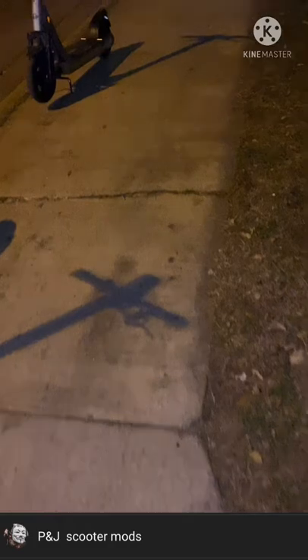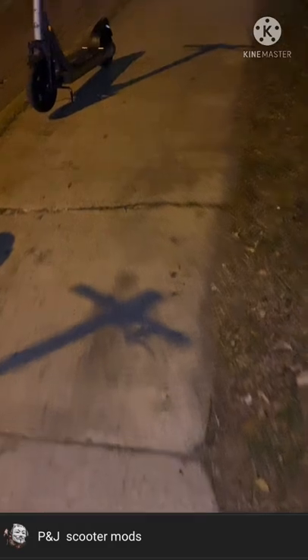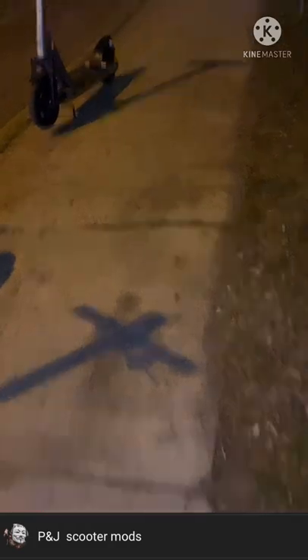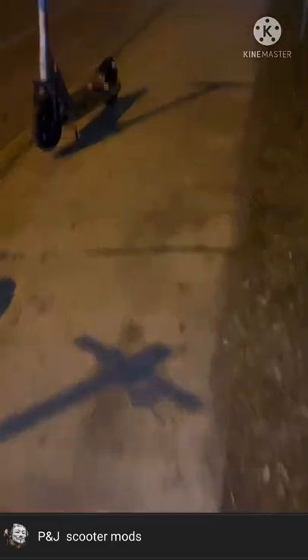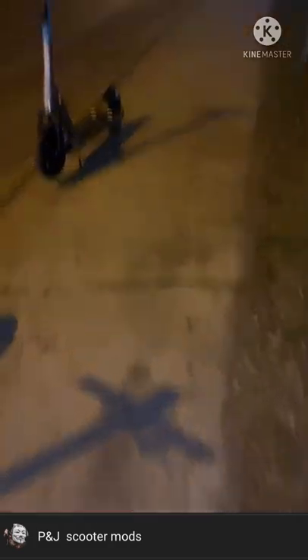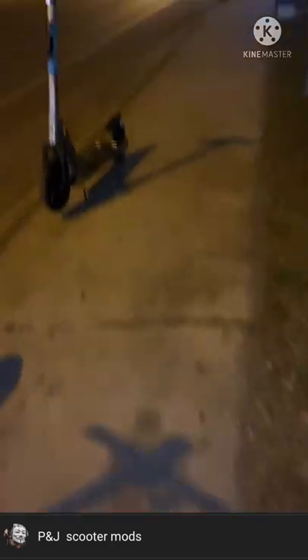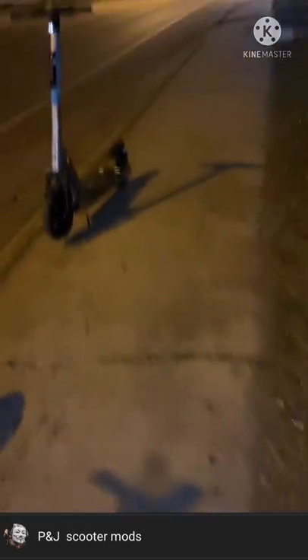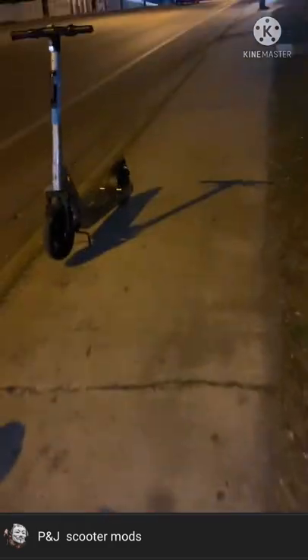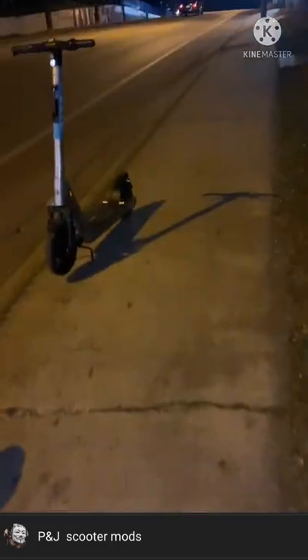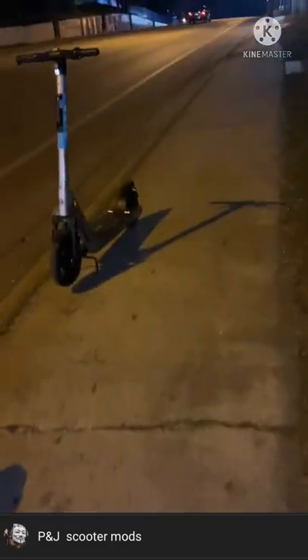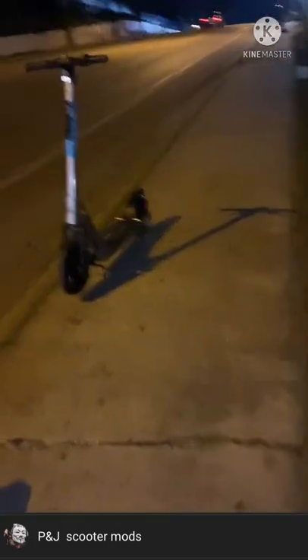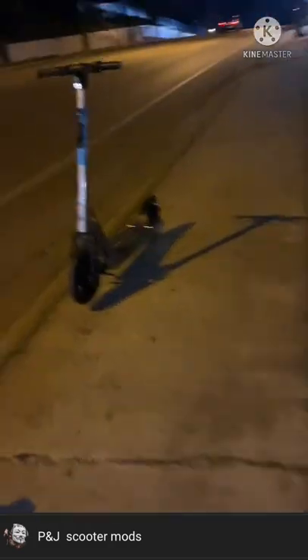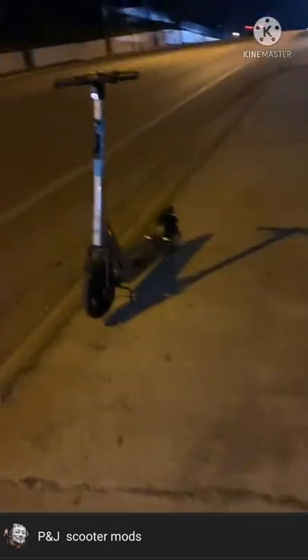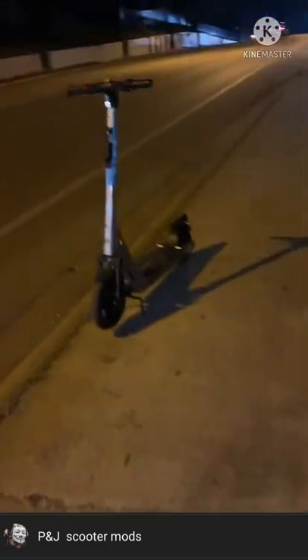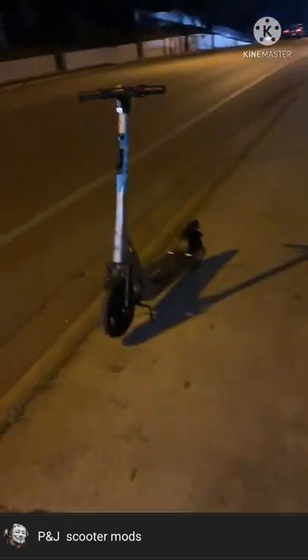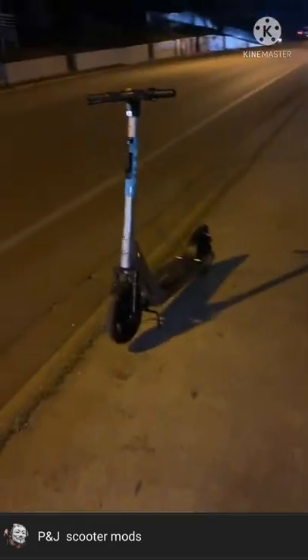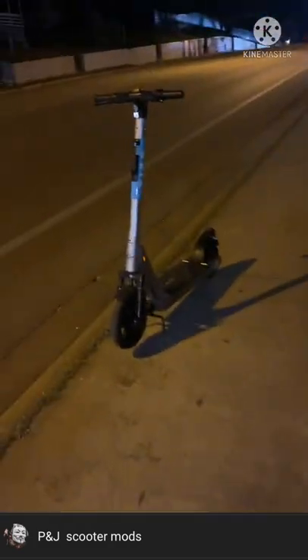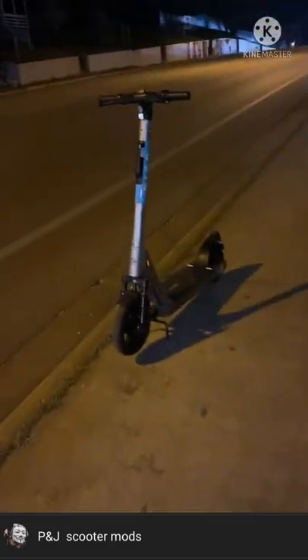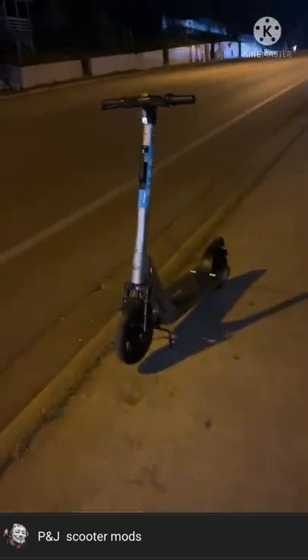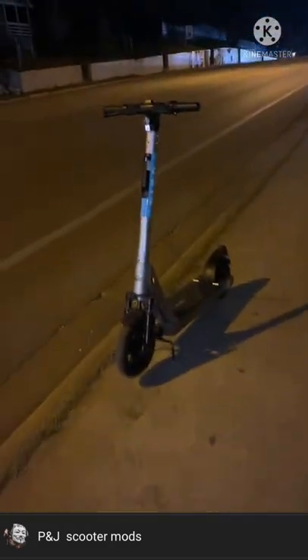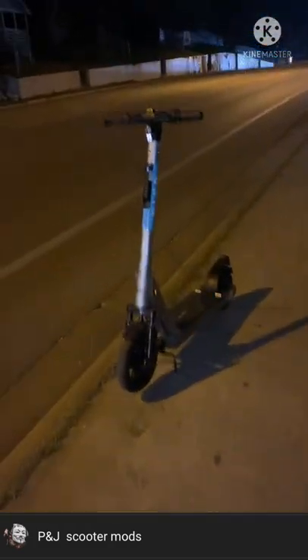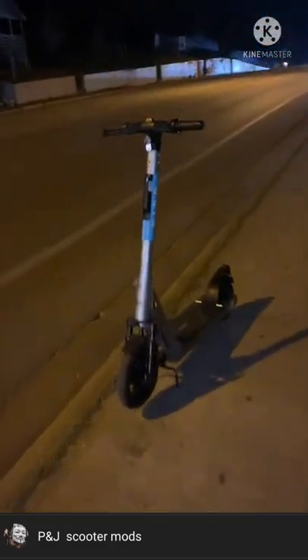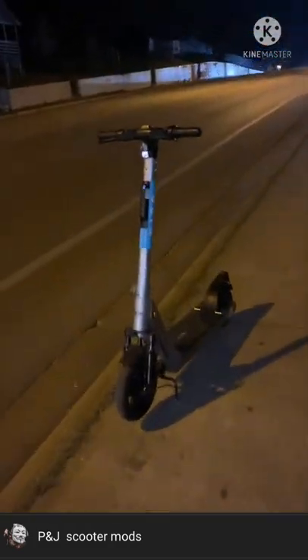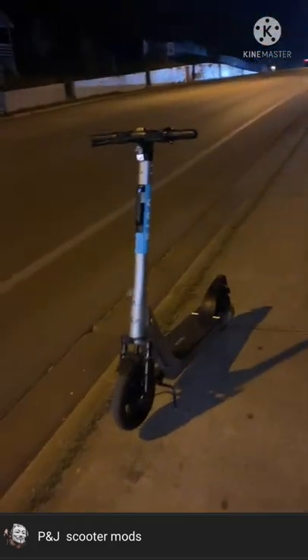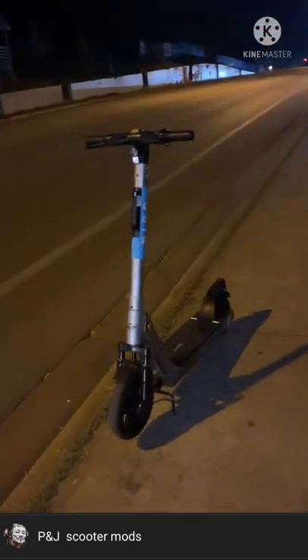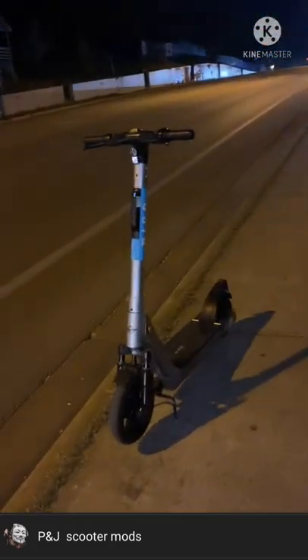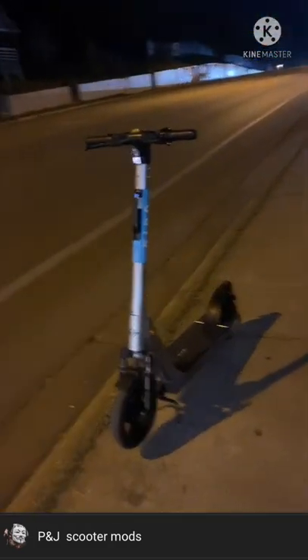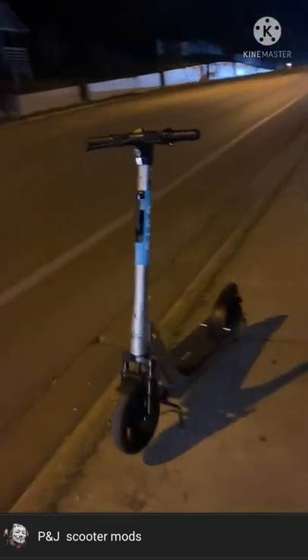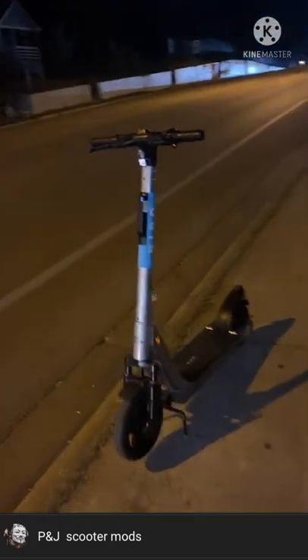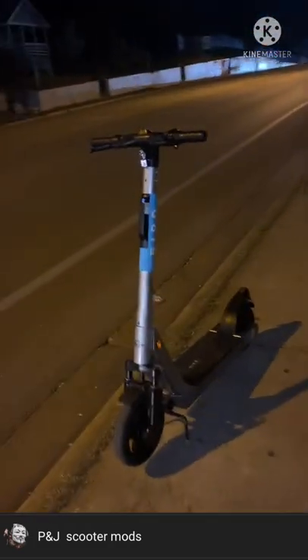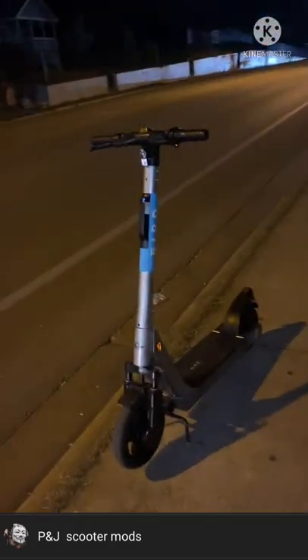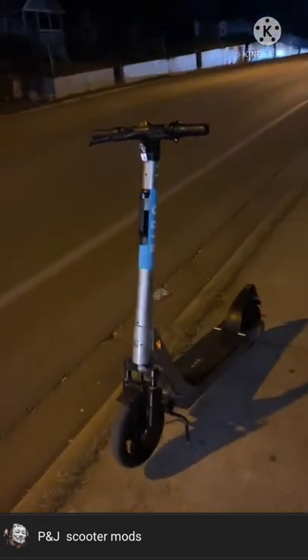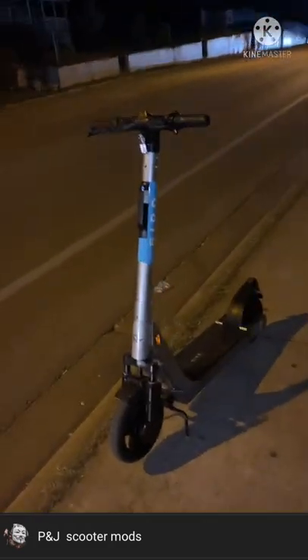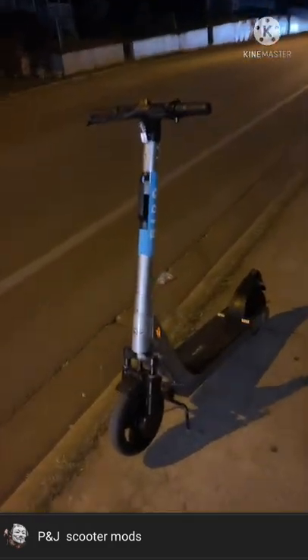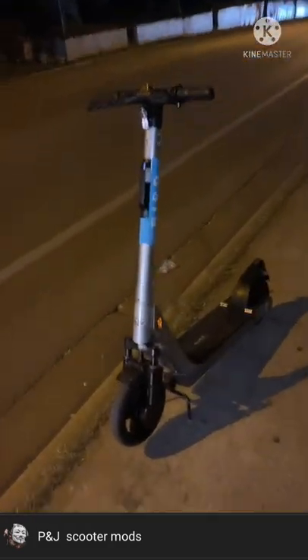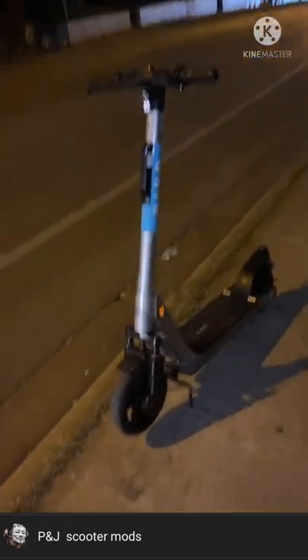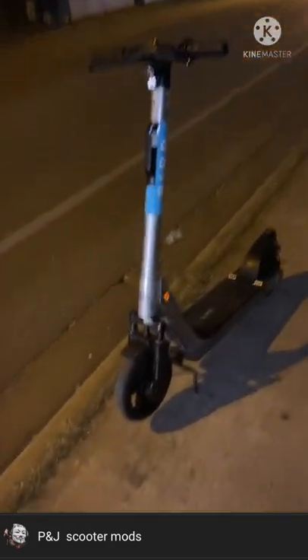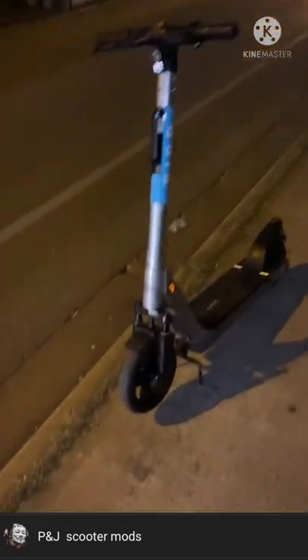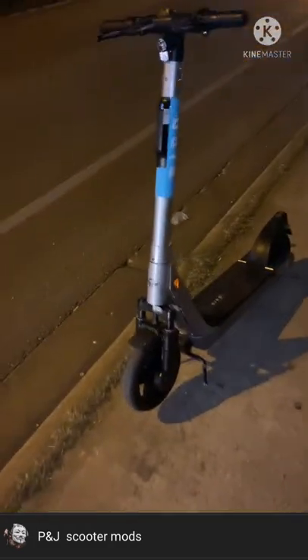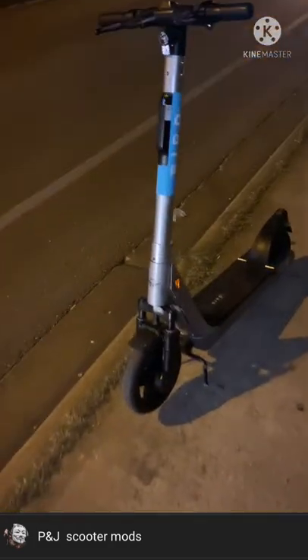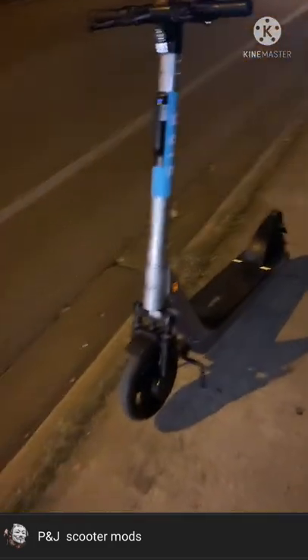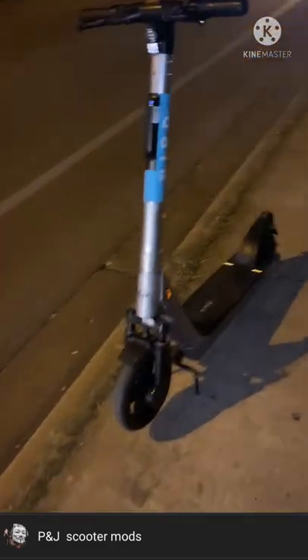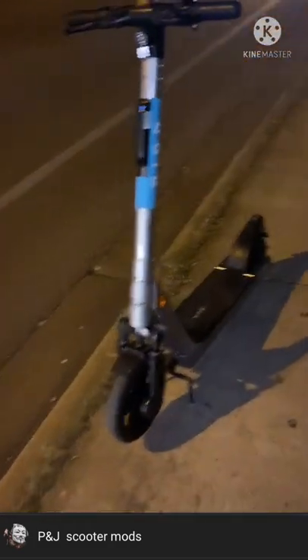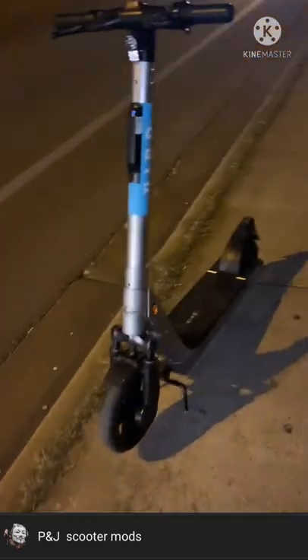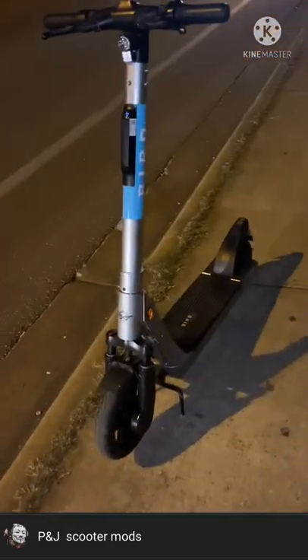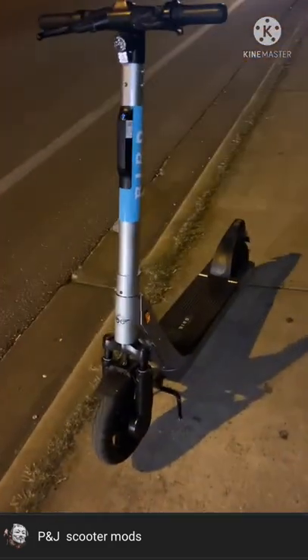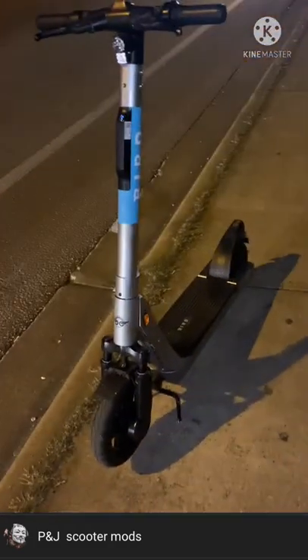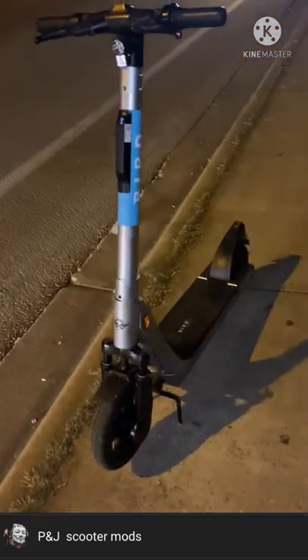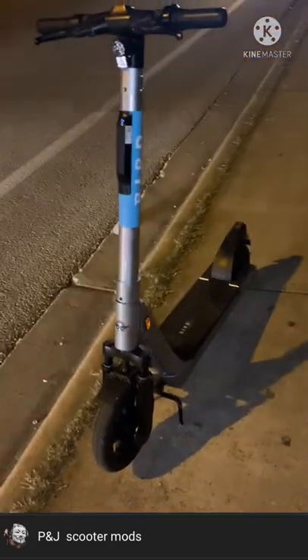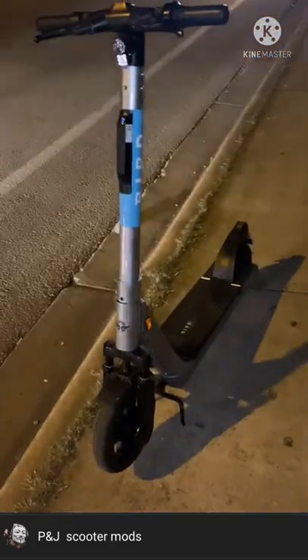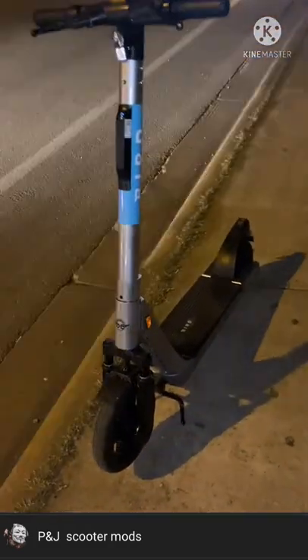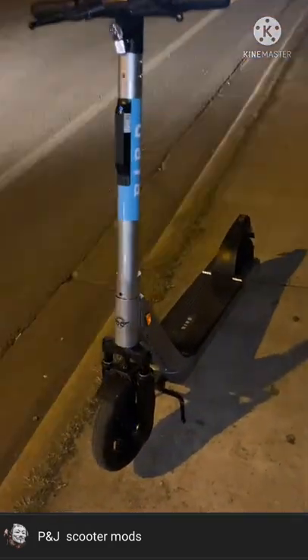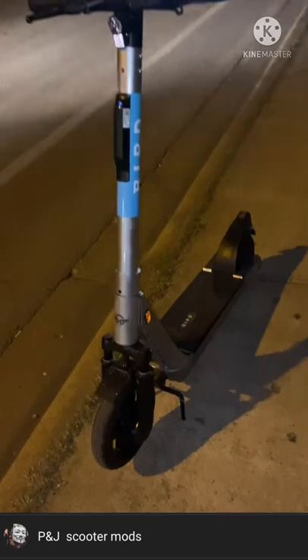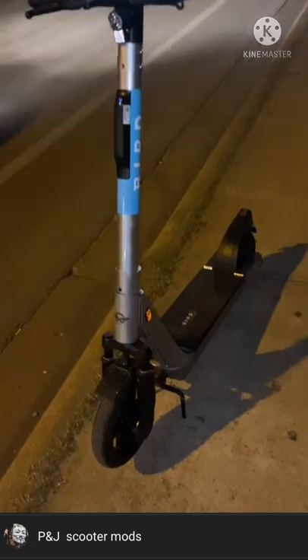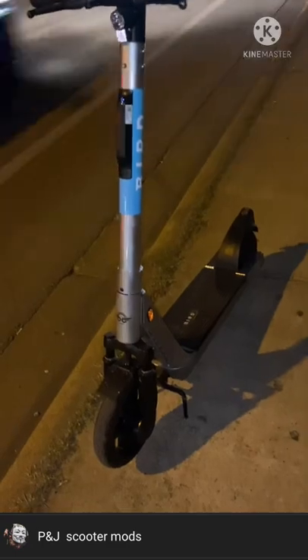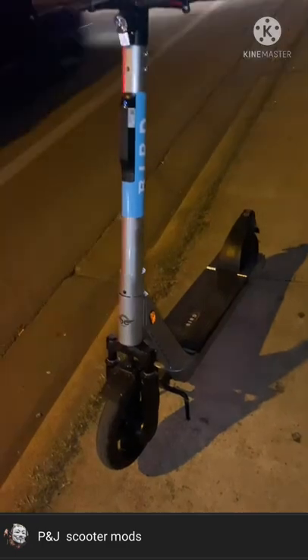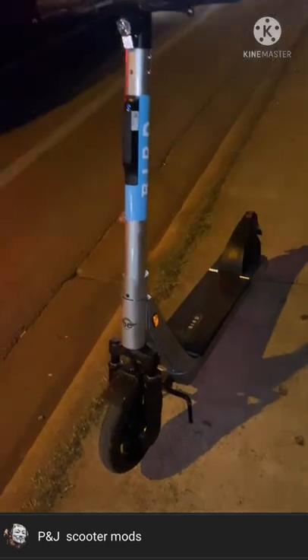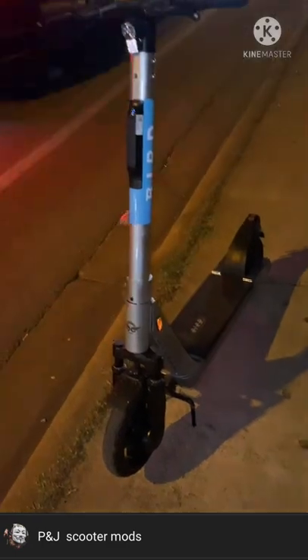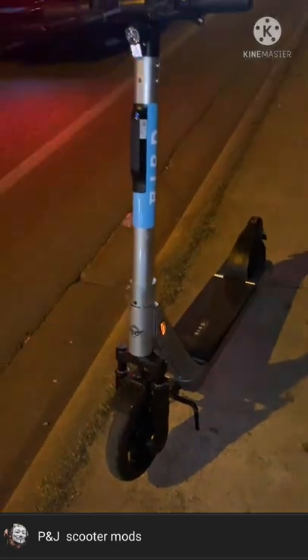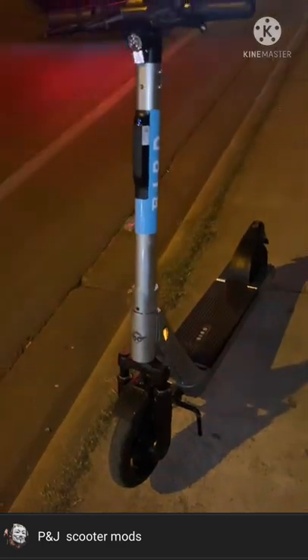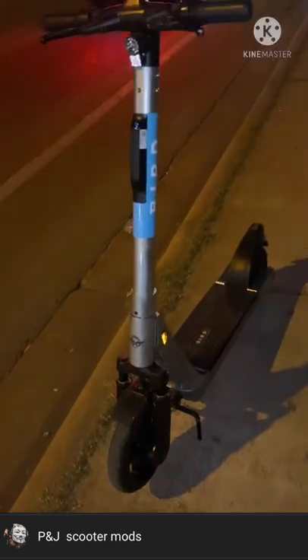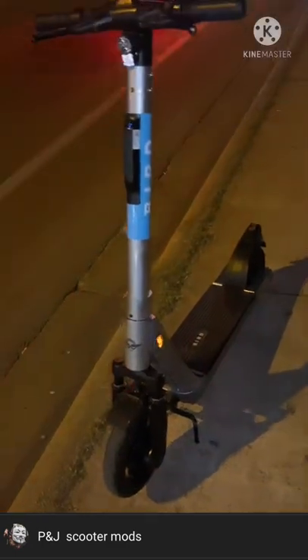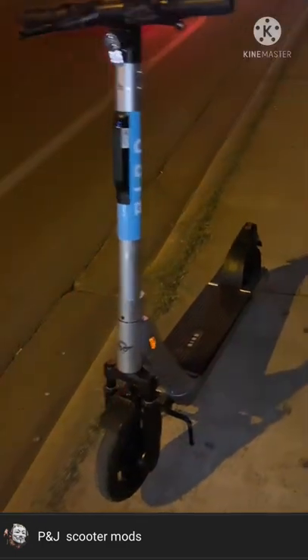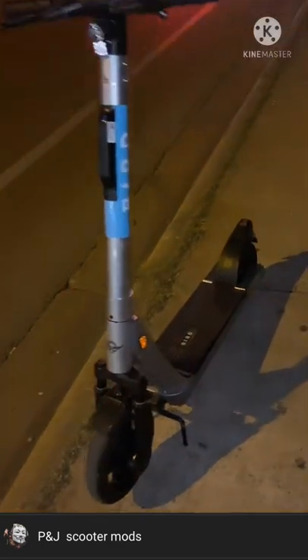All right, so real quick video man. This is what the Bird 4 looks like. Bird 4 Scooter.